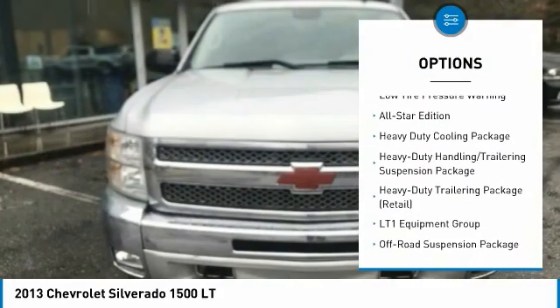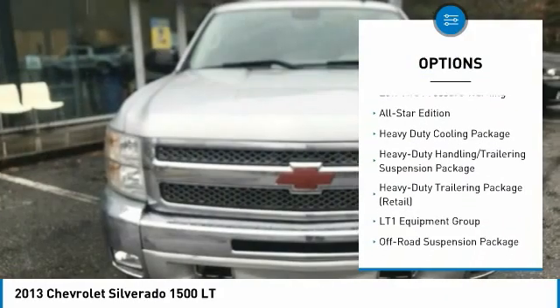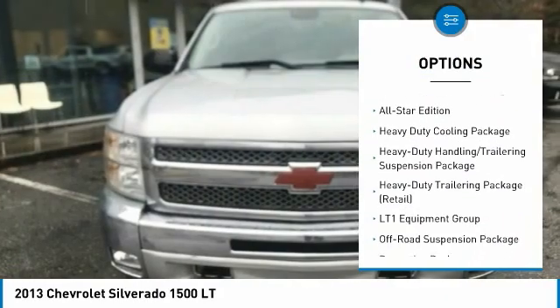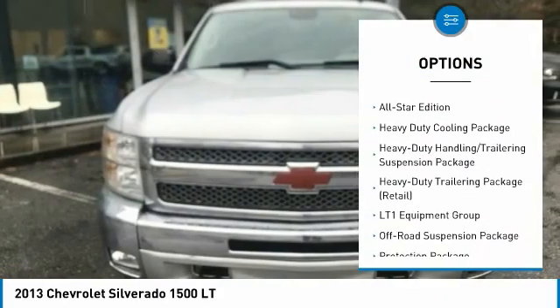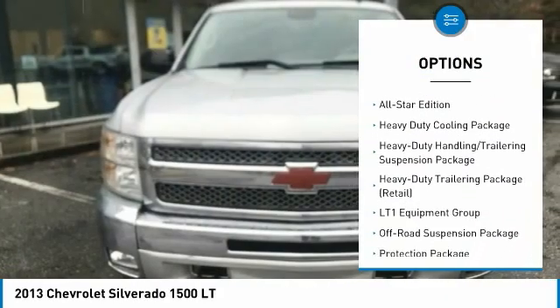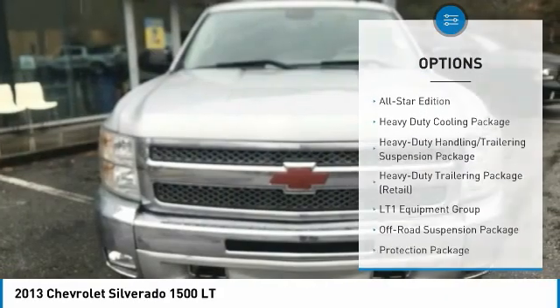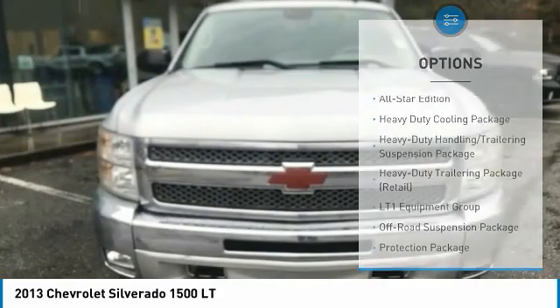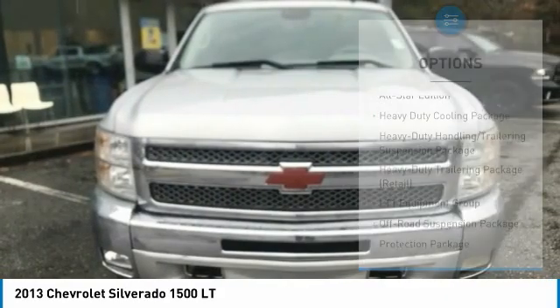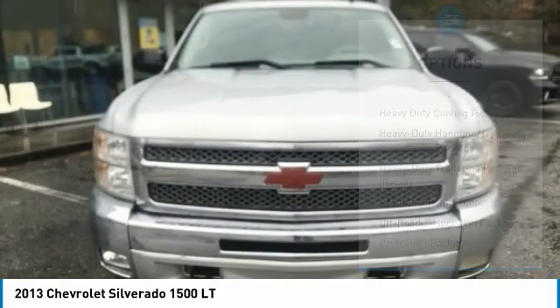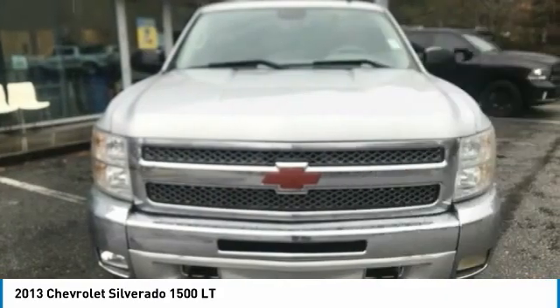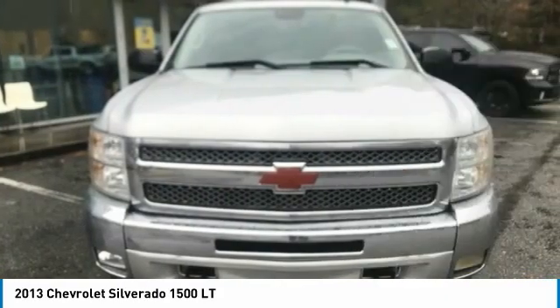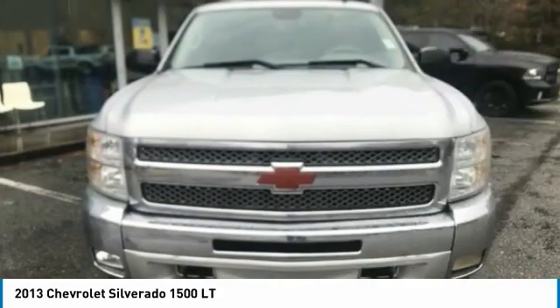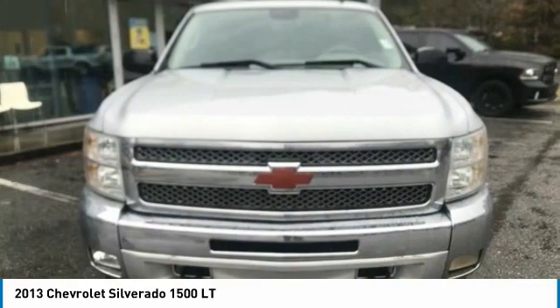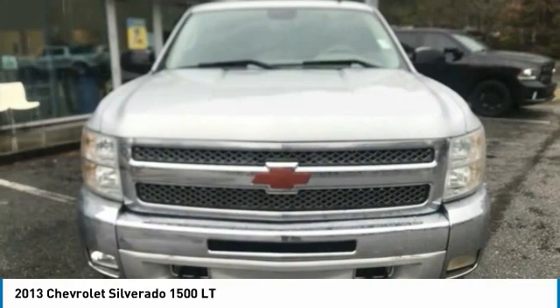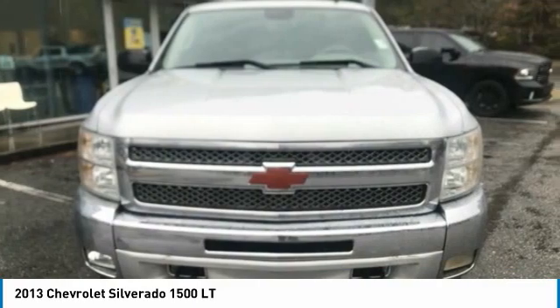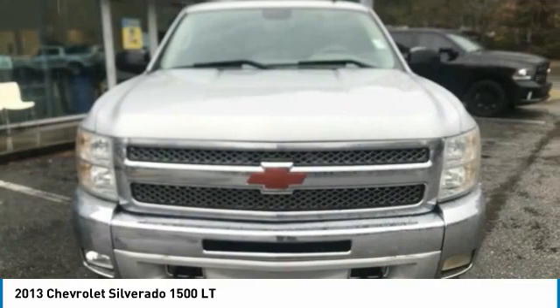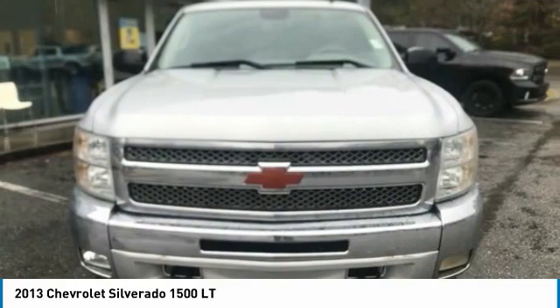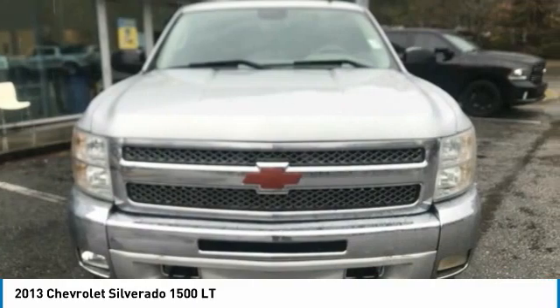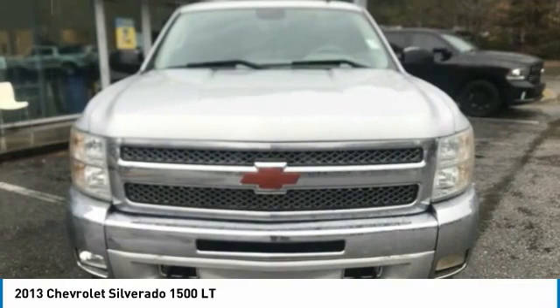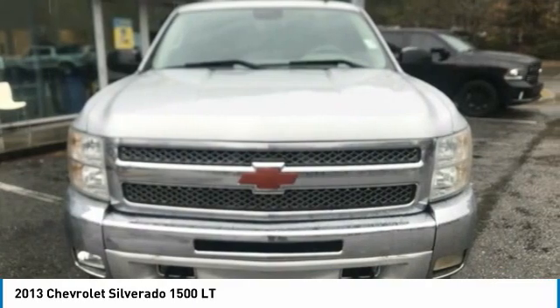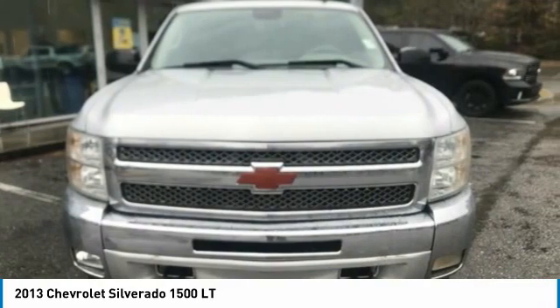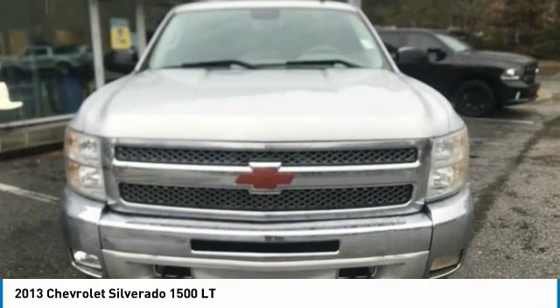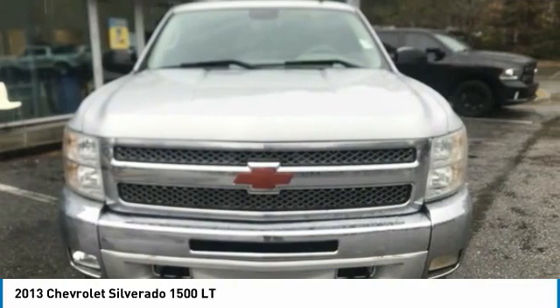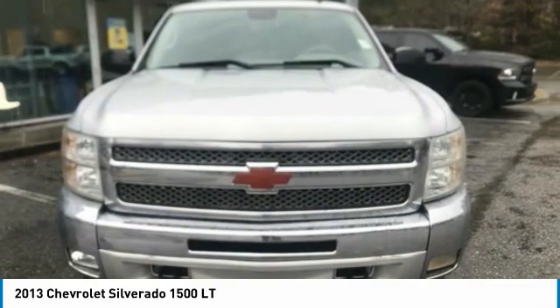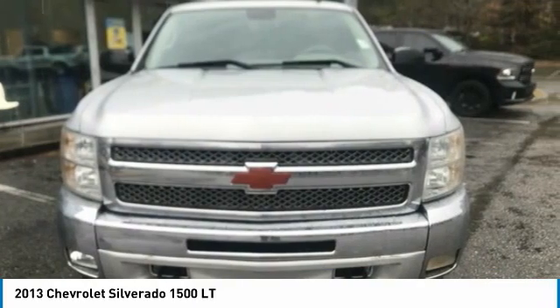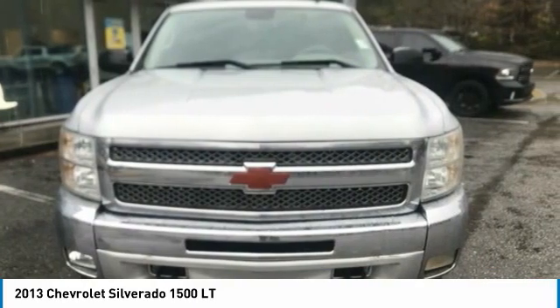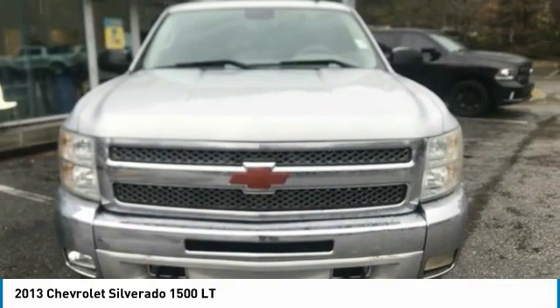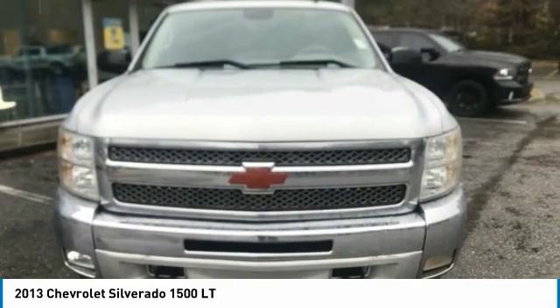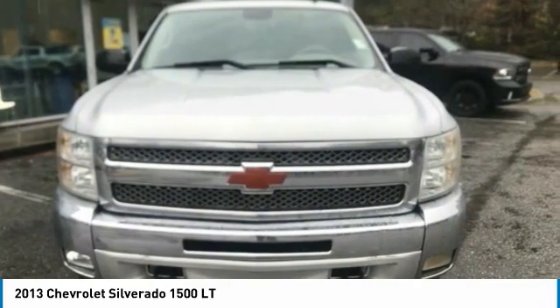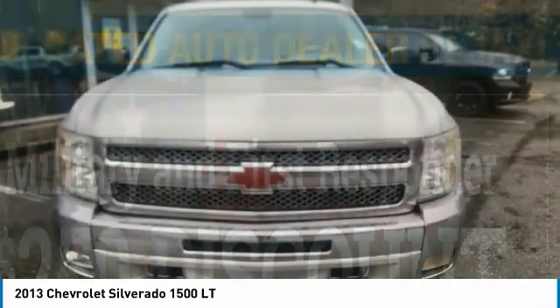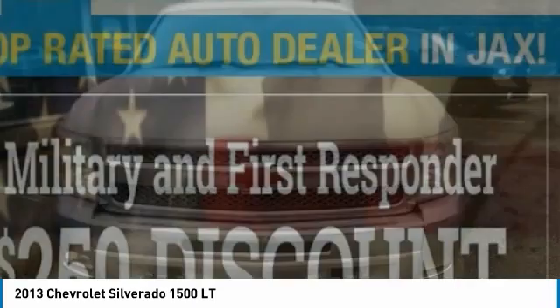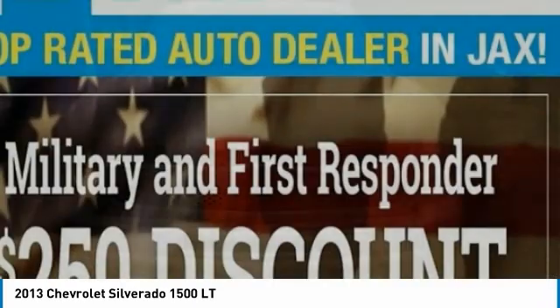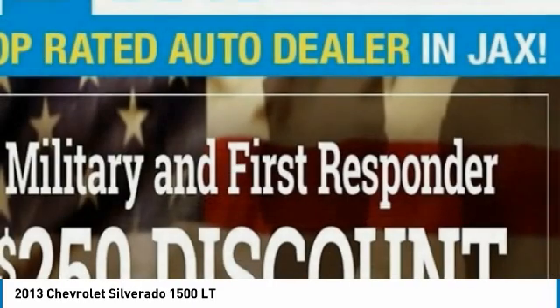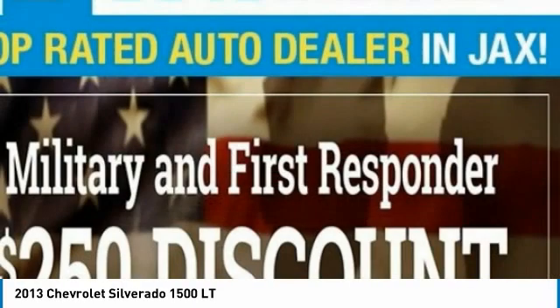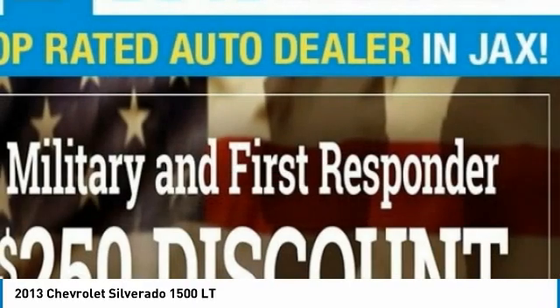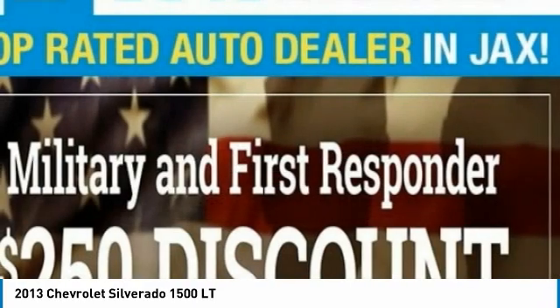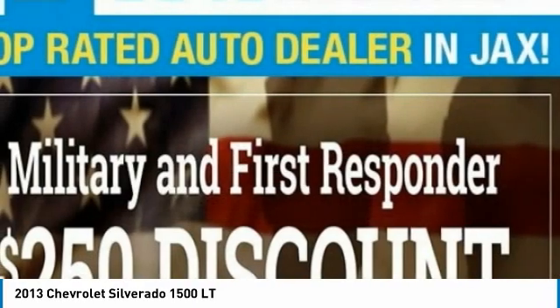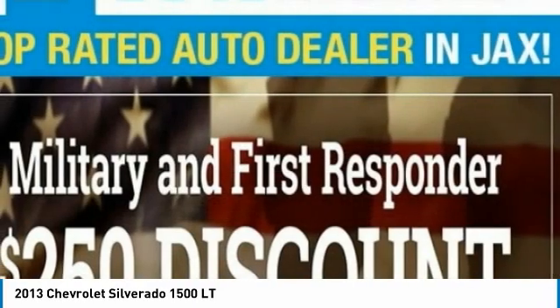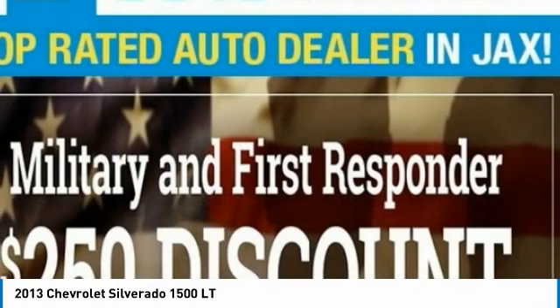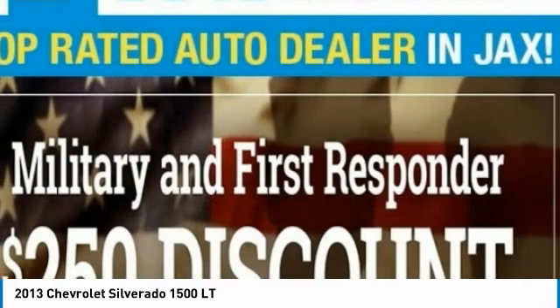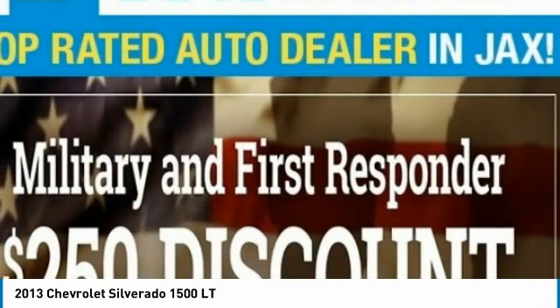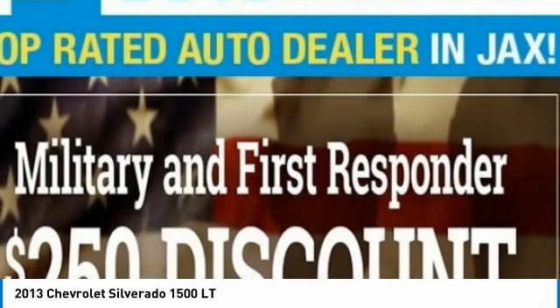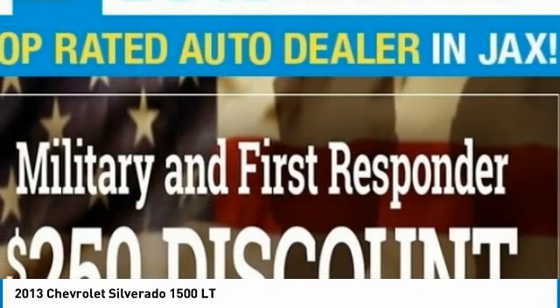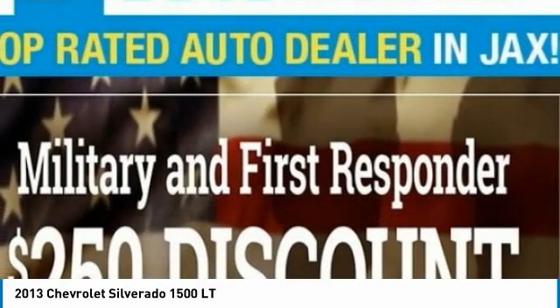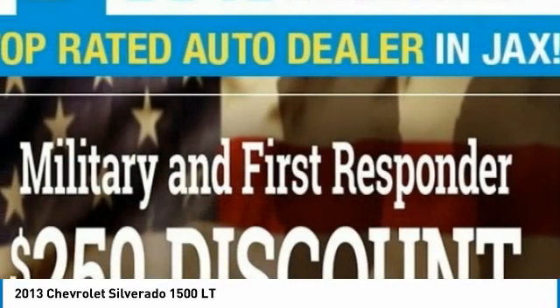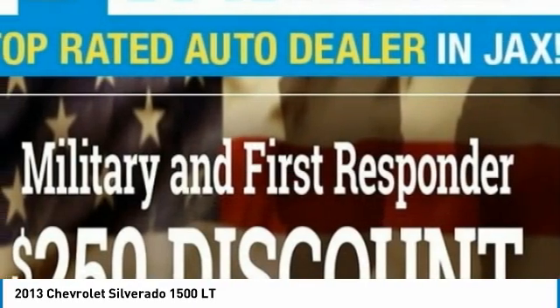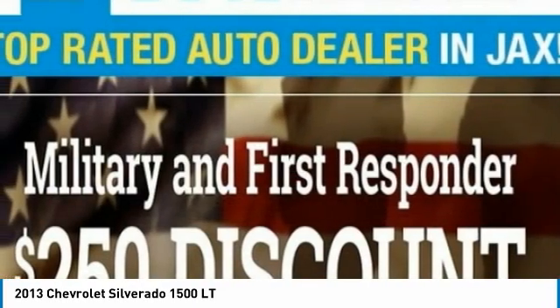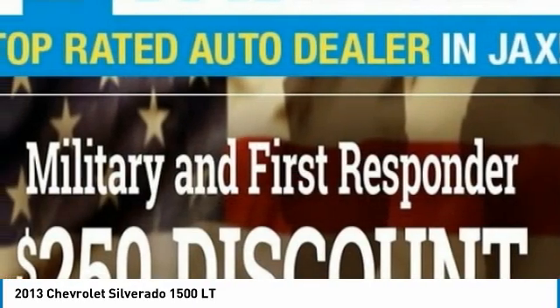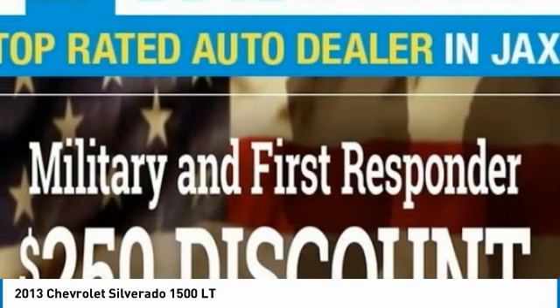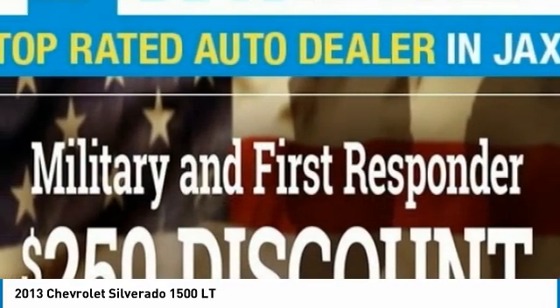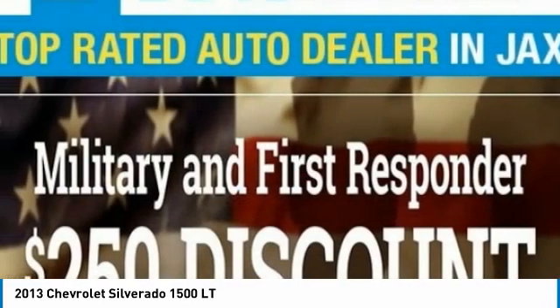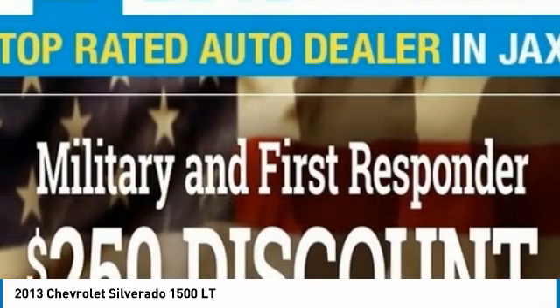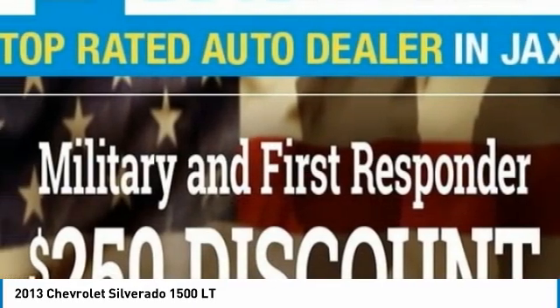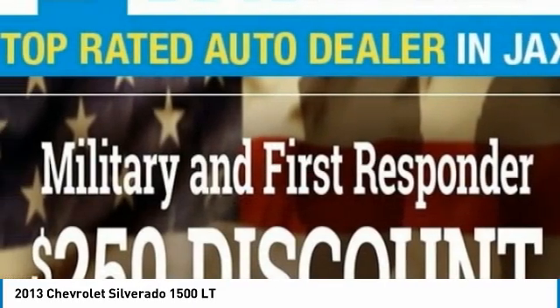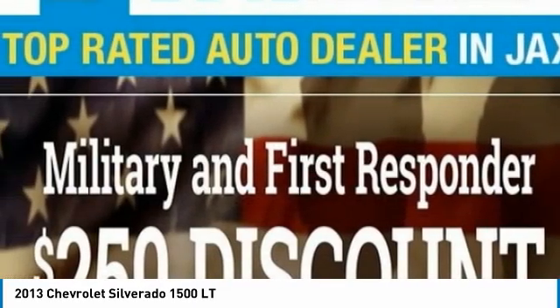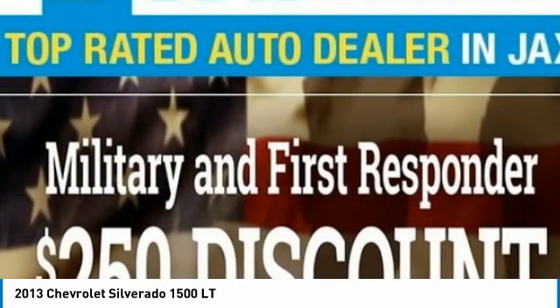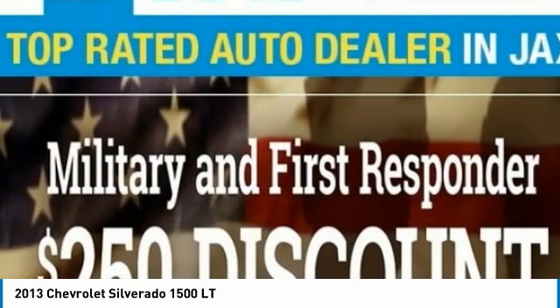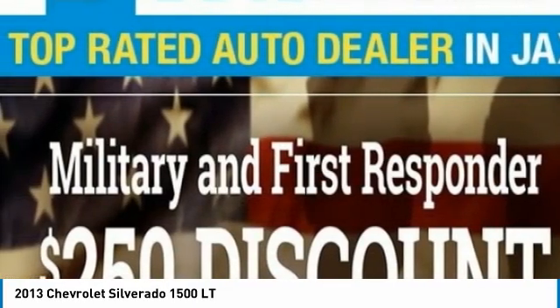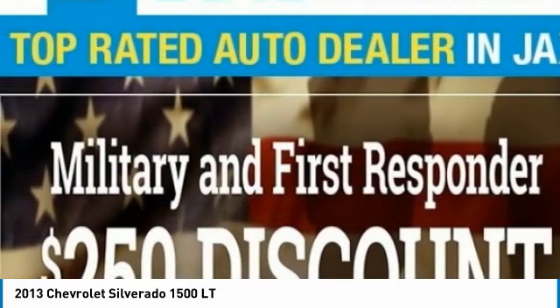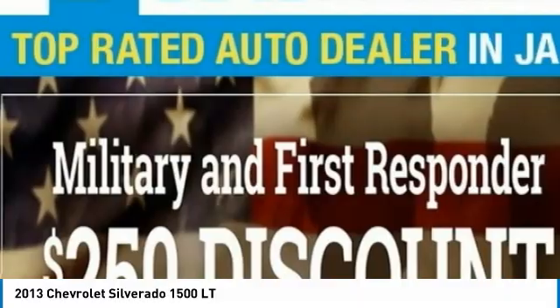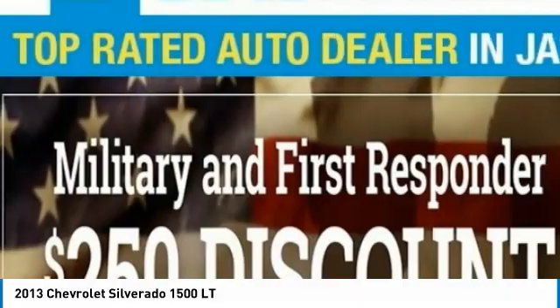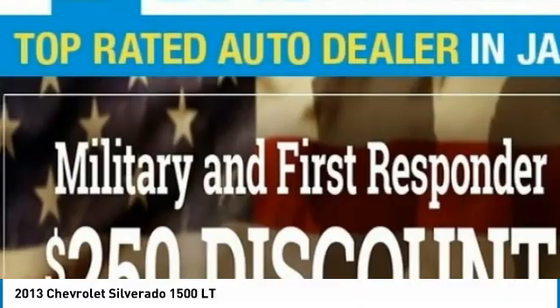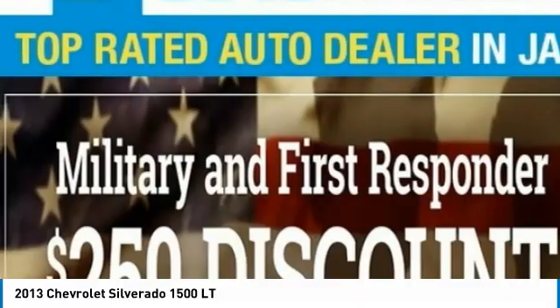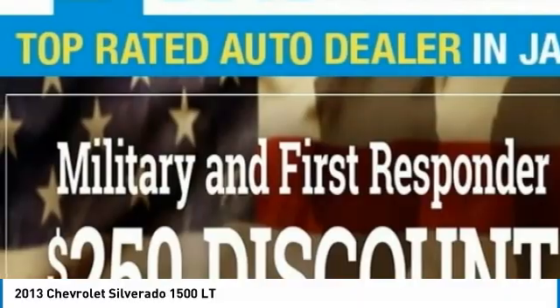Skid plate package, speed control, Sirius satellite radio, security system, low tire pressure warning.